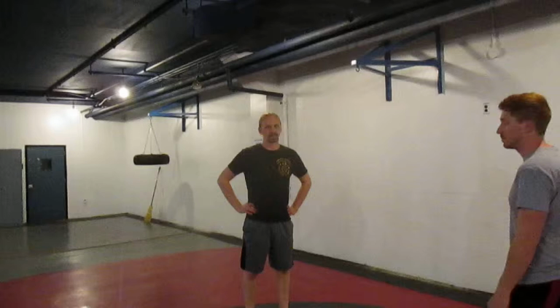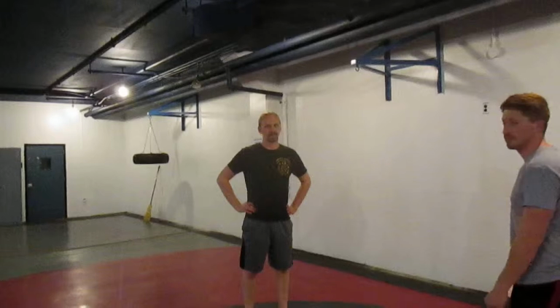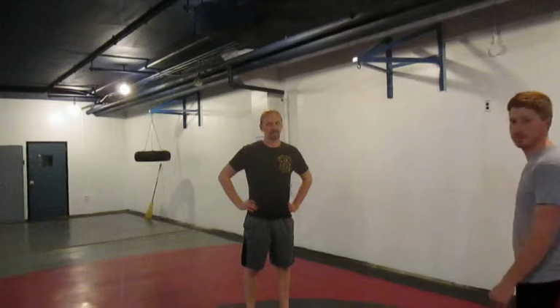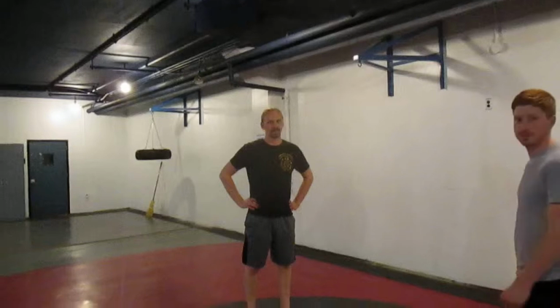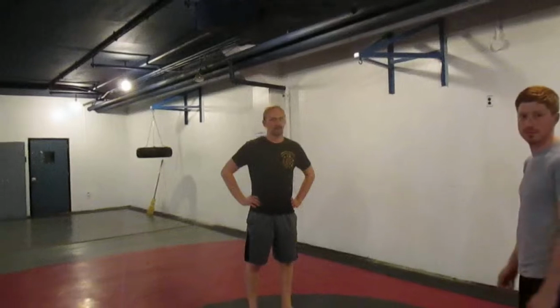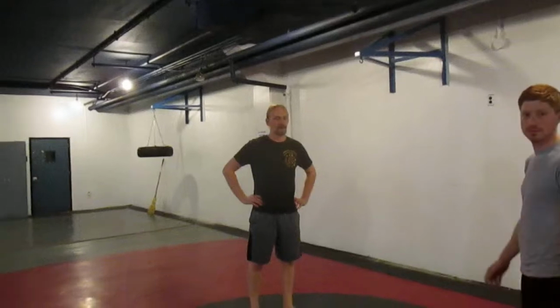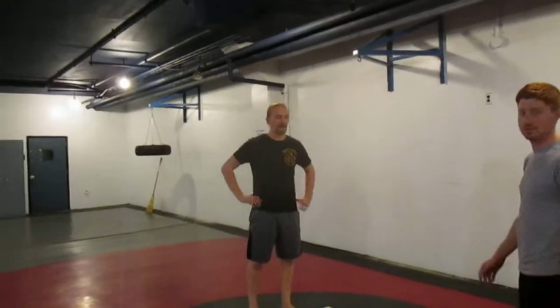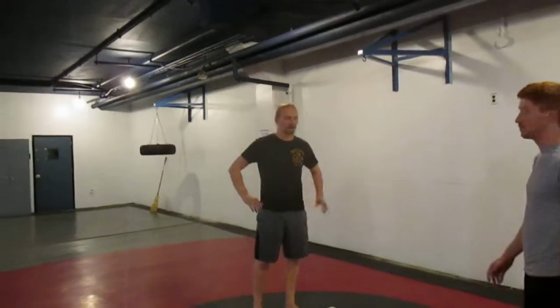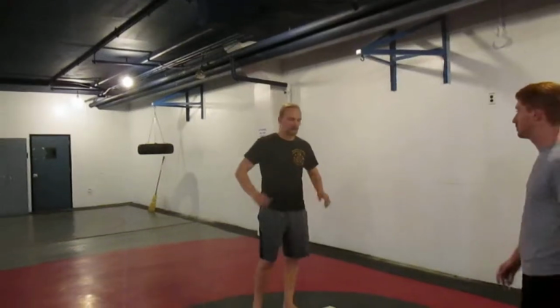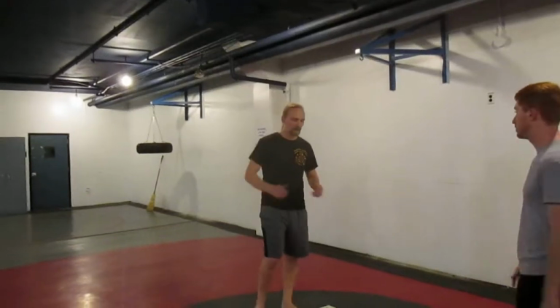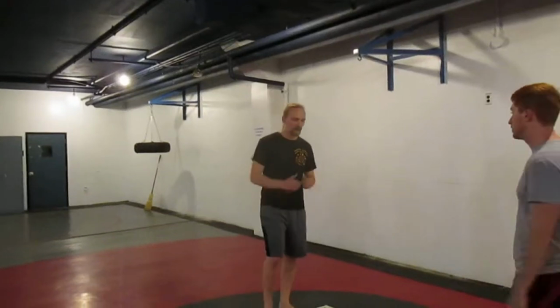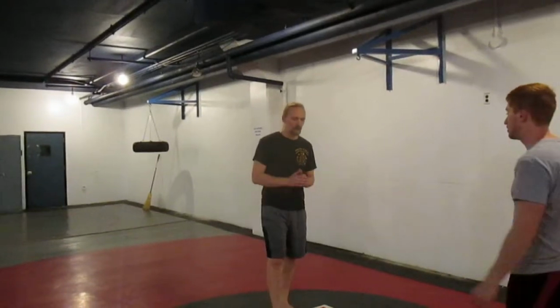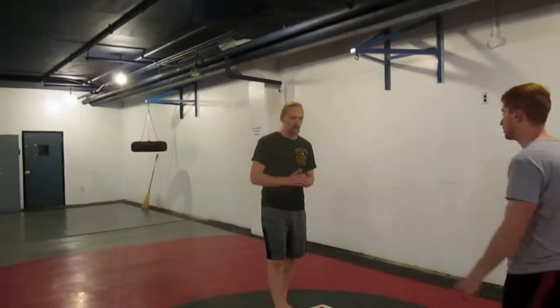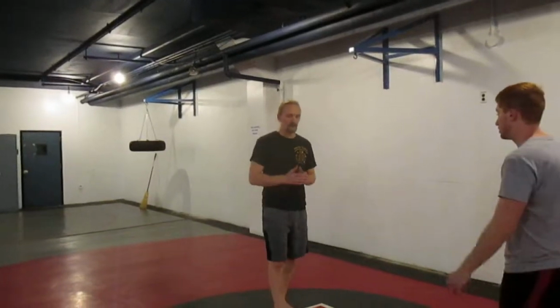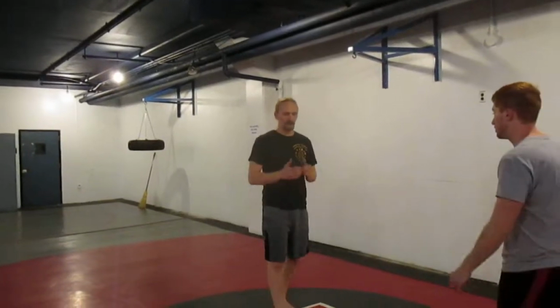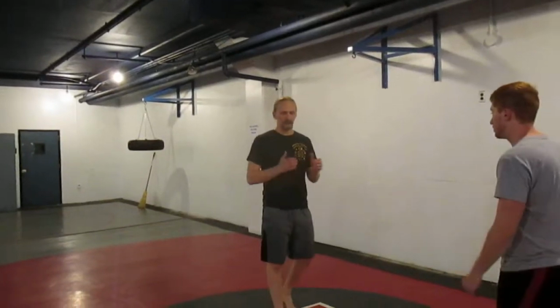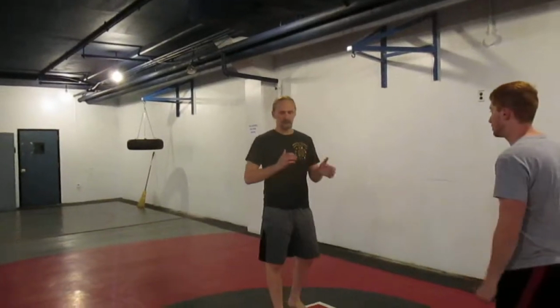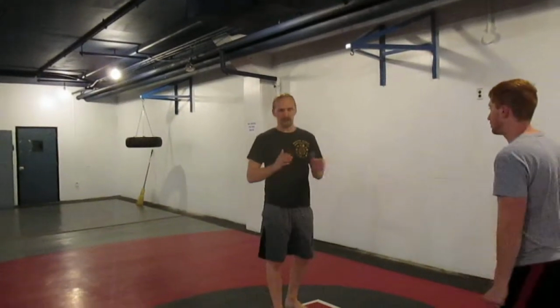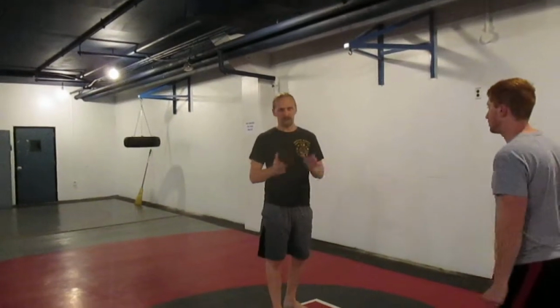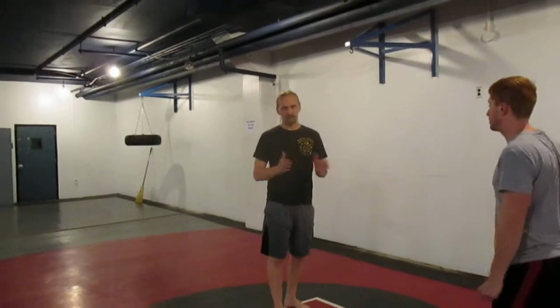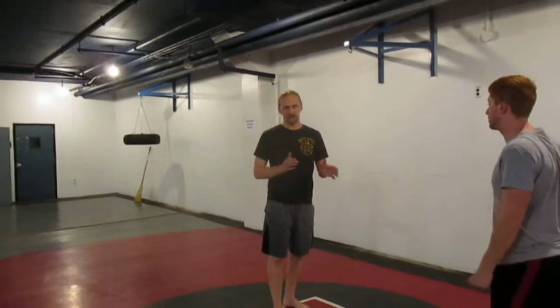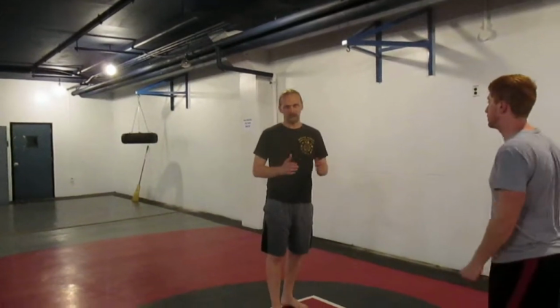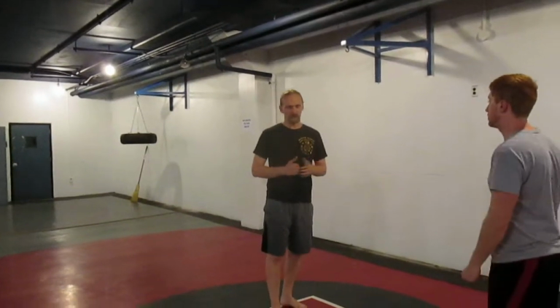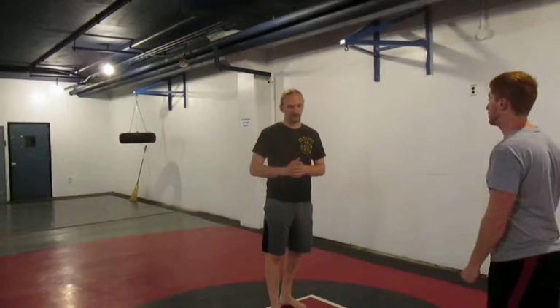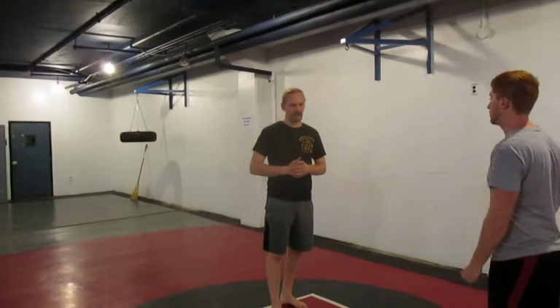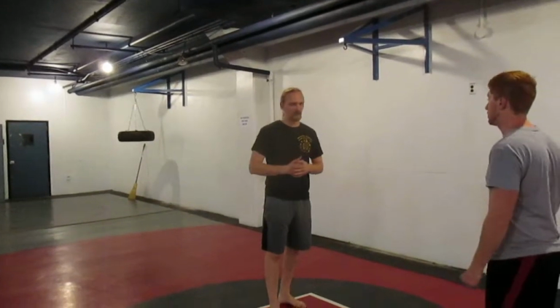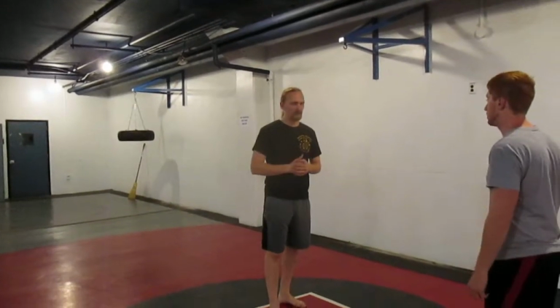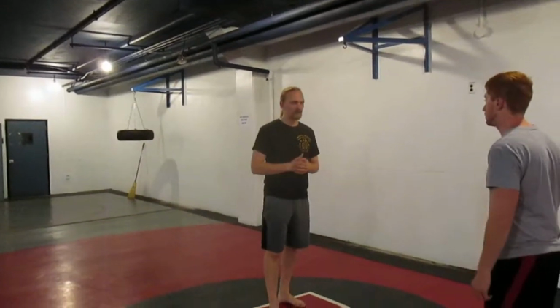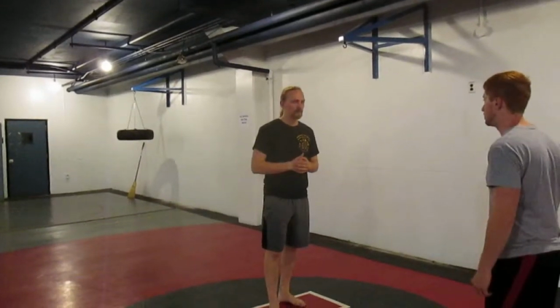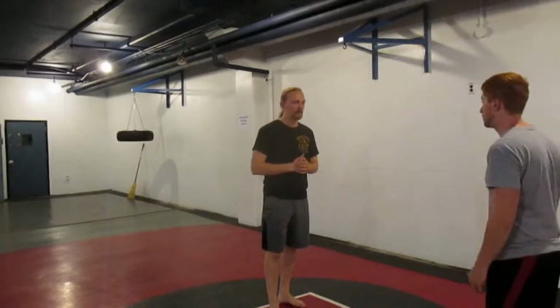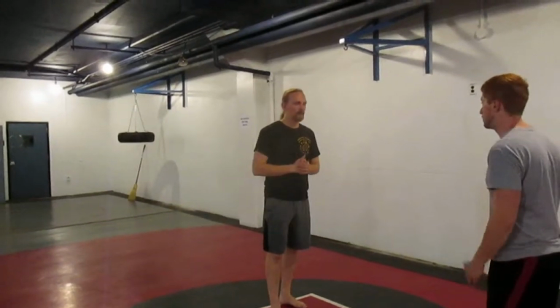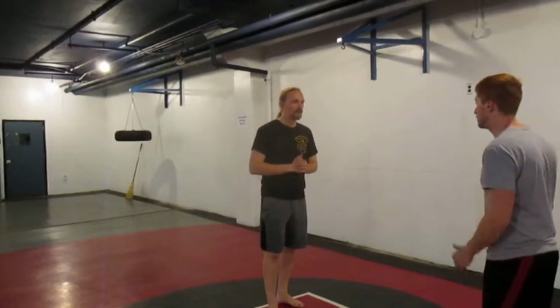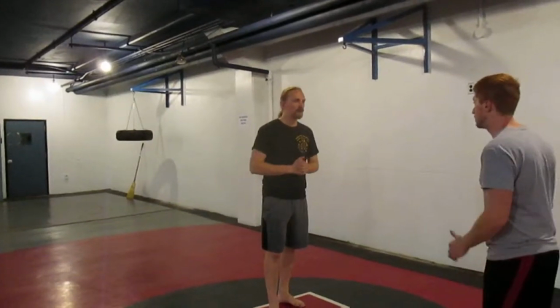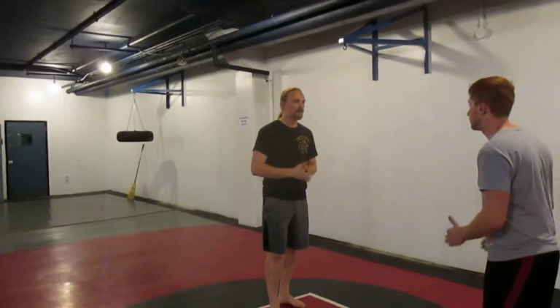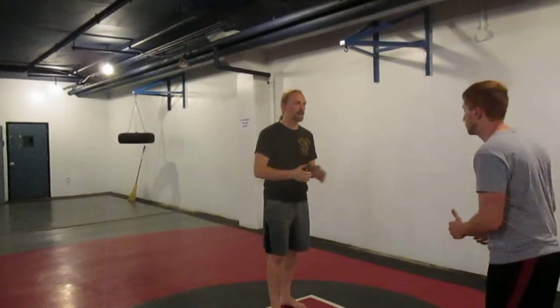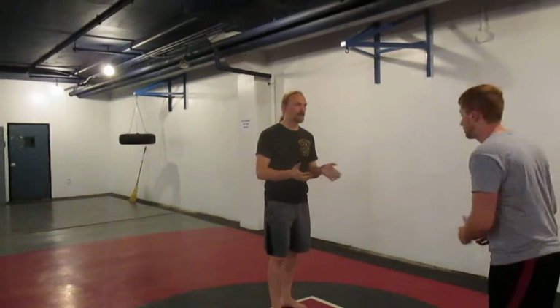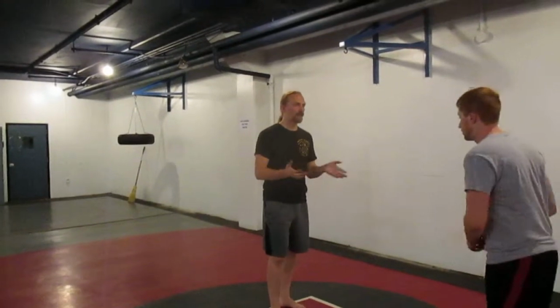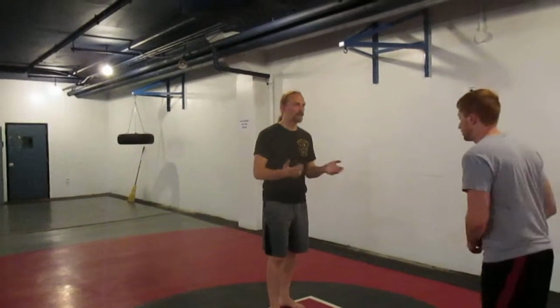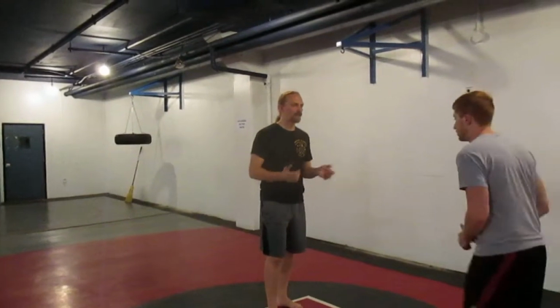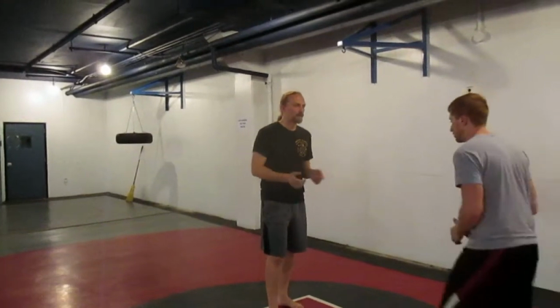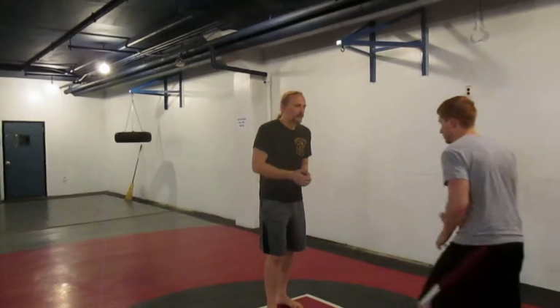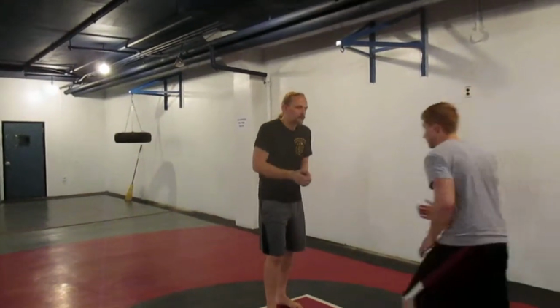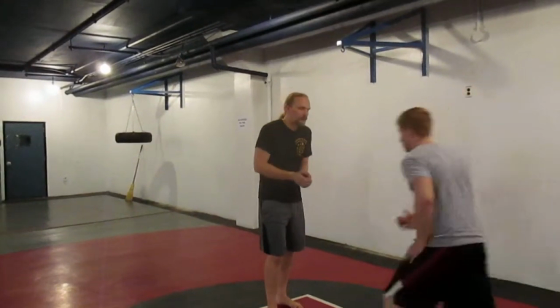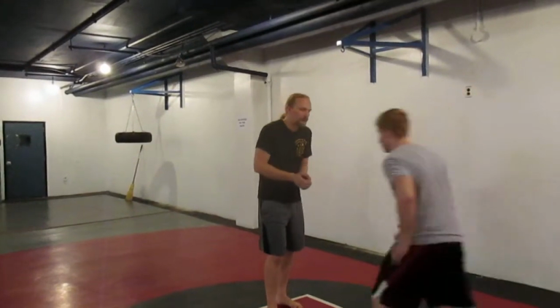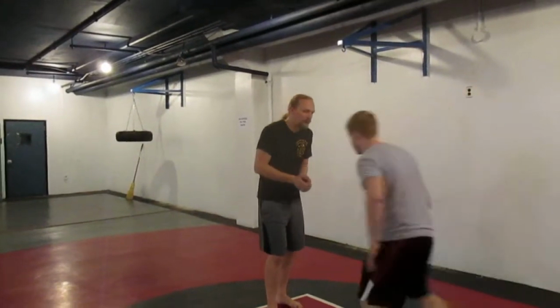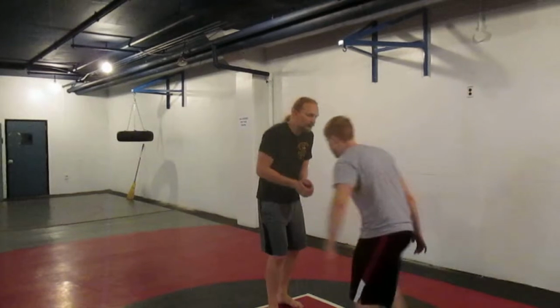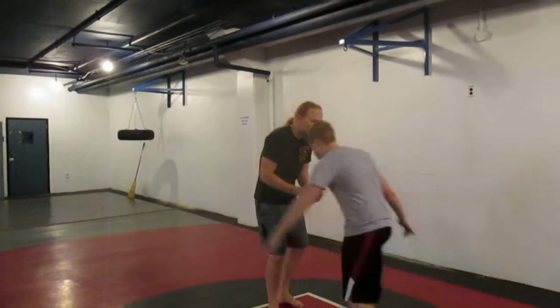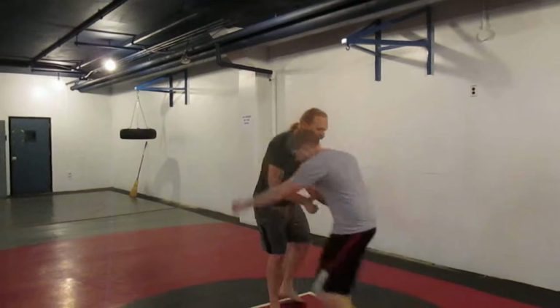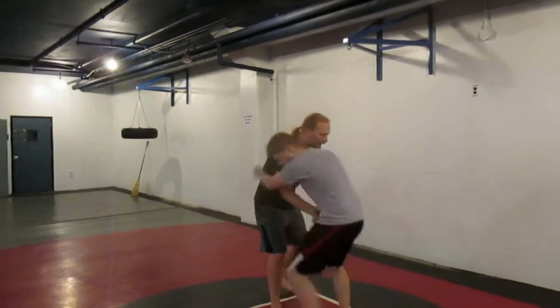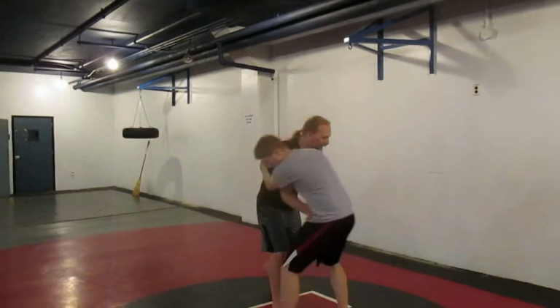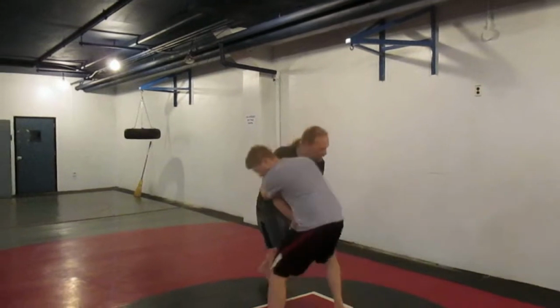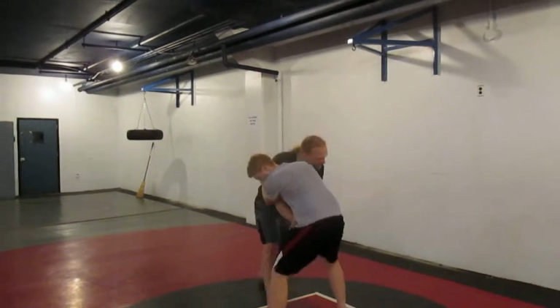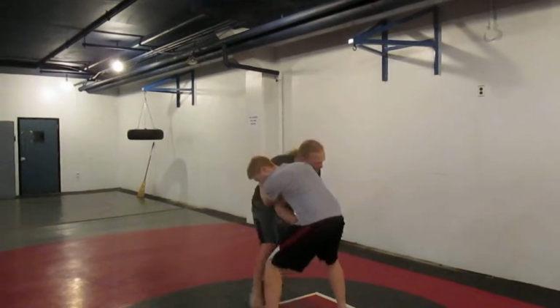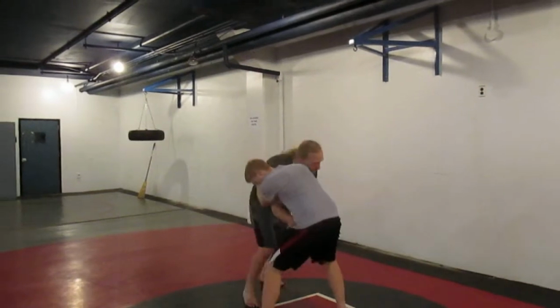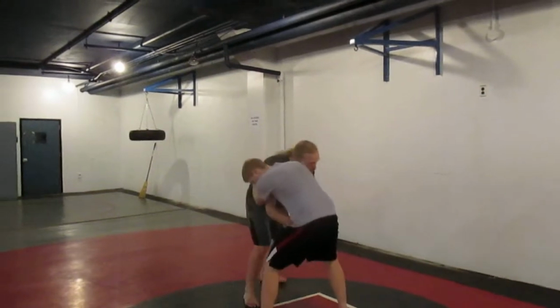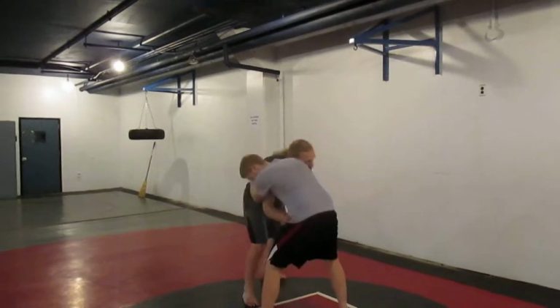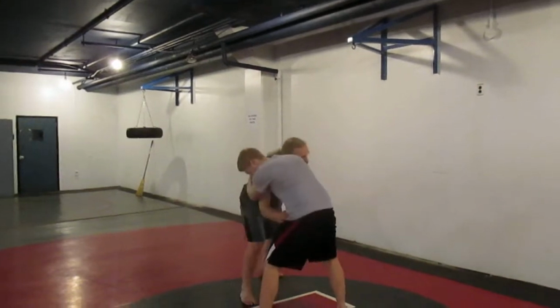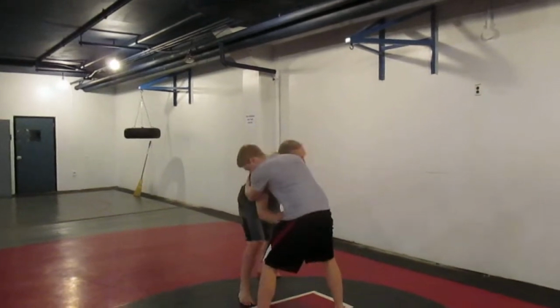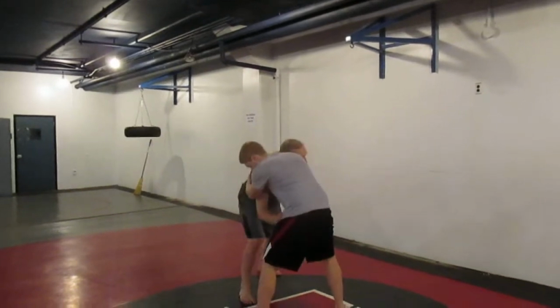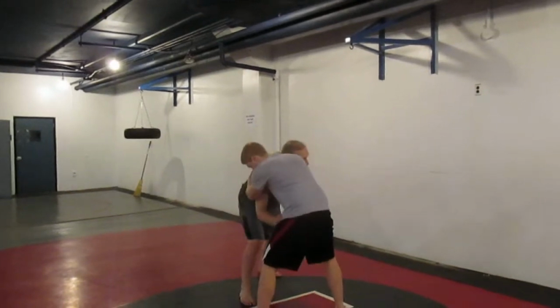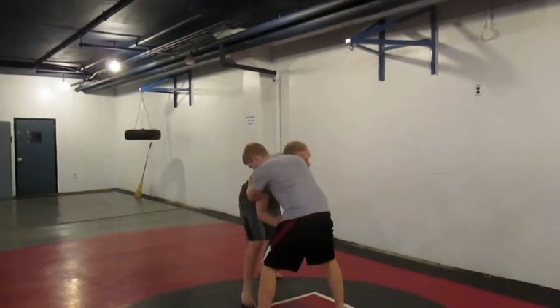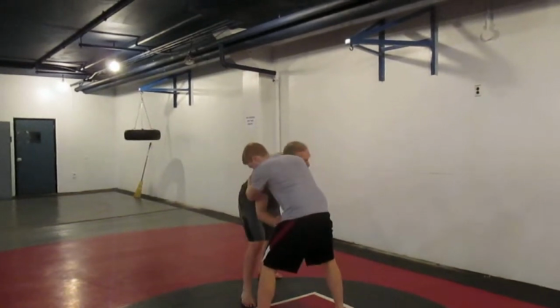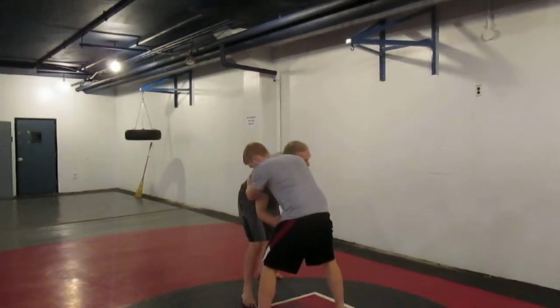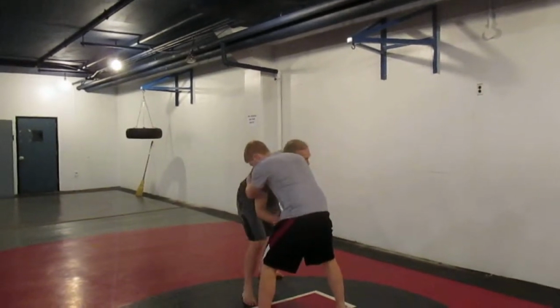Alright, so looking at some different situations today. First one: arms pinned, stop to hip. We had a few options.